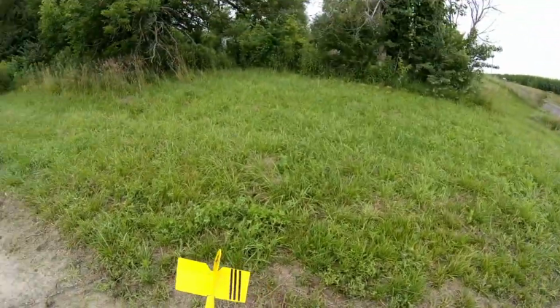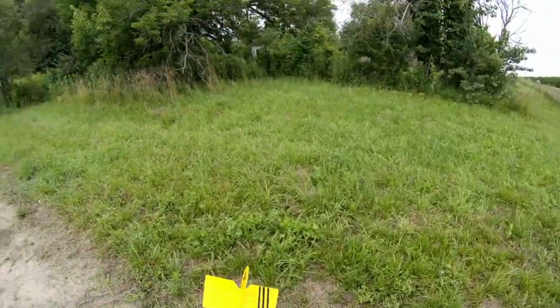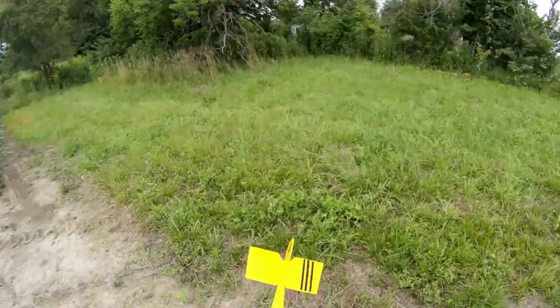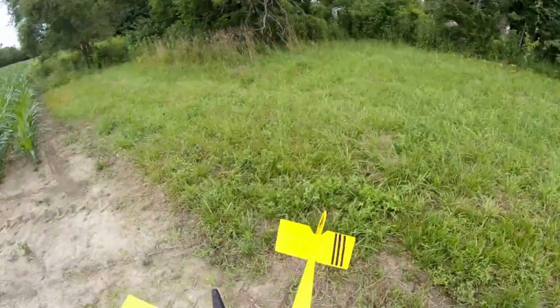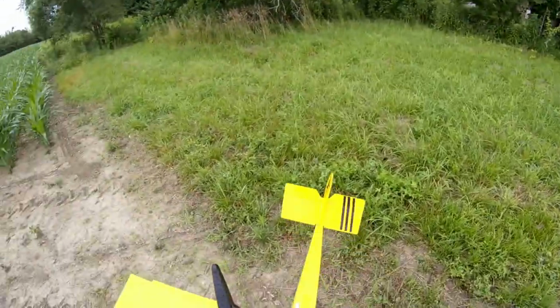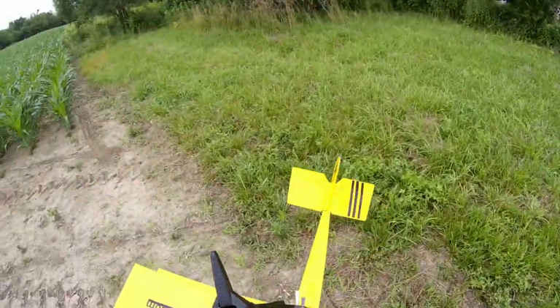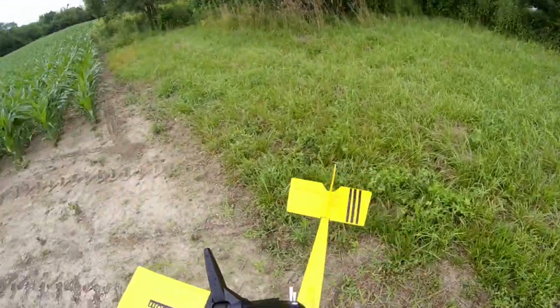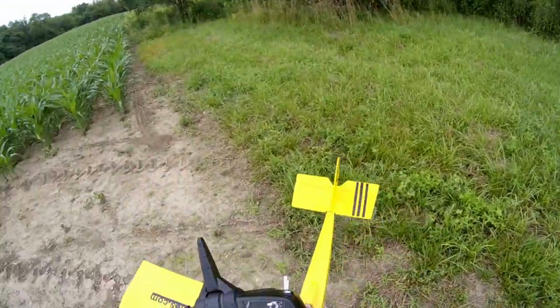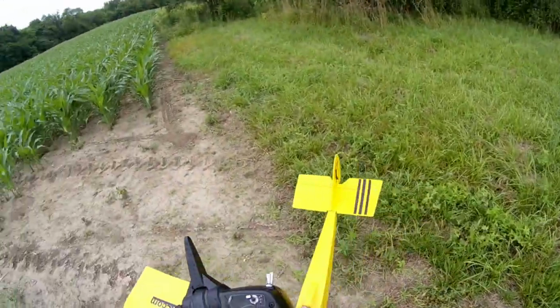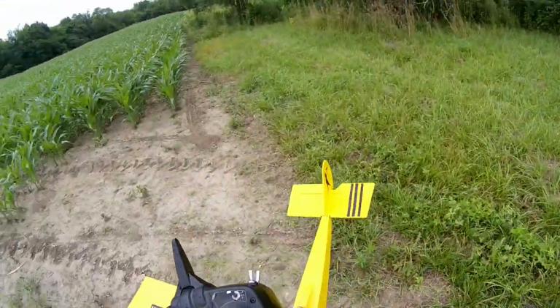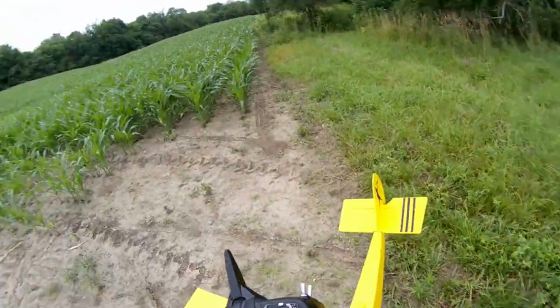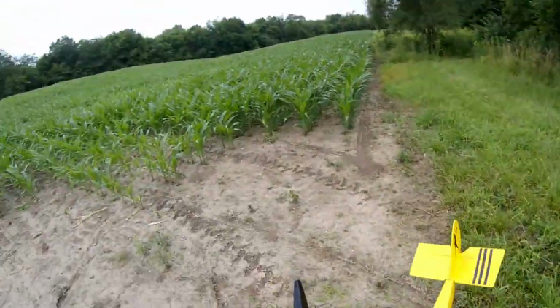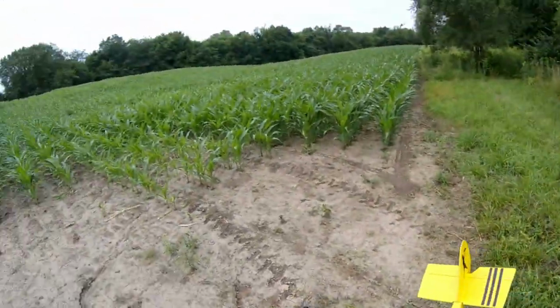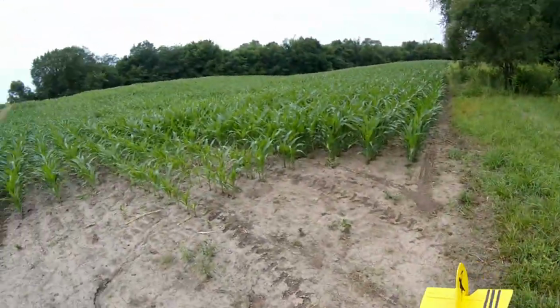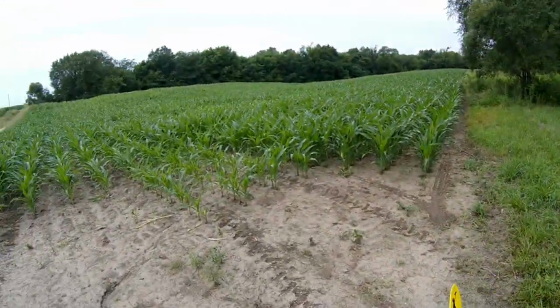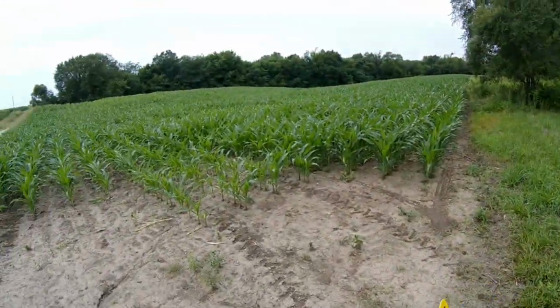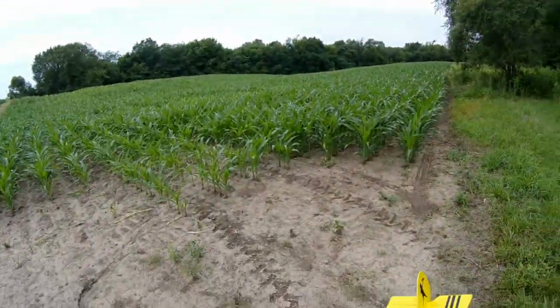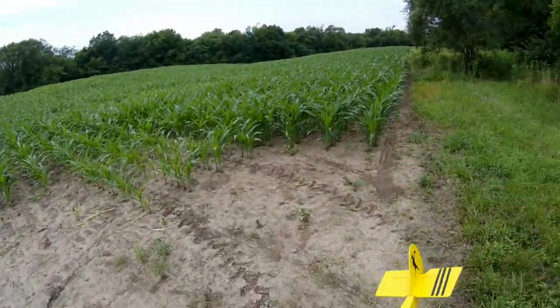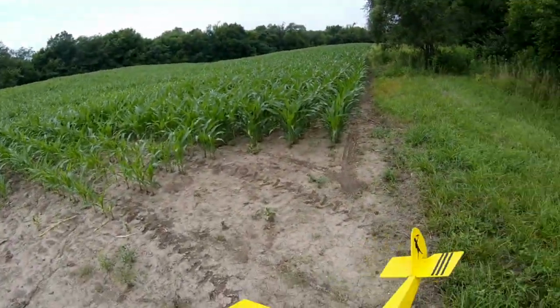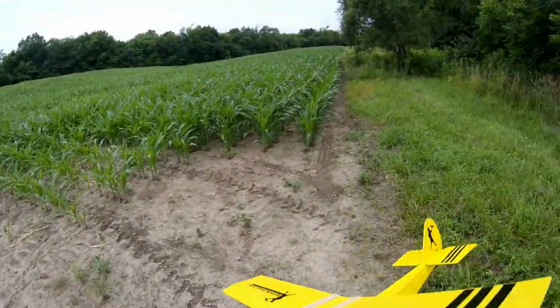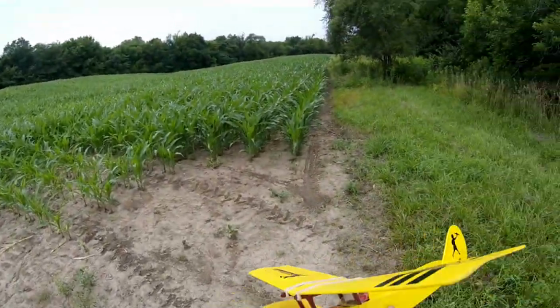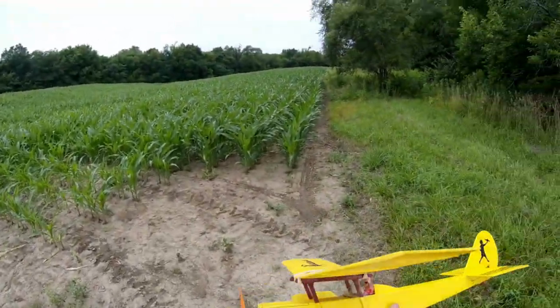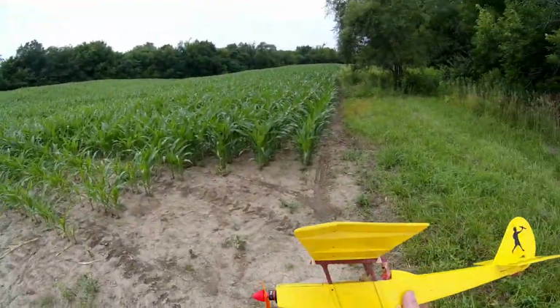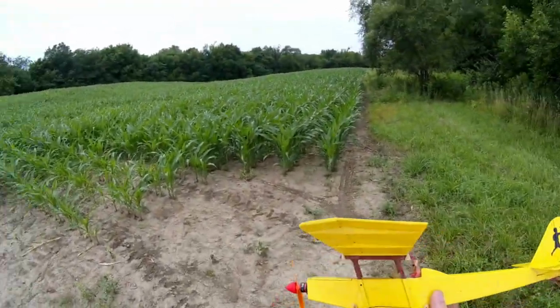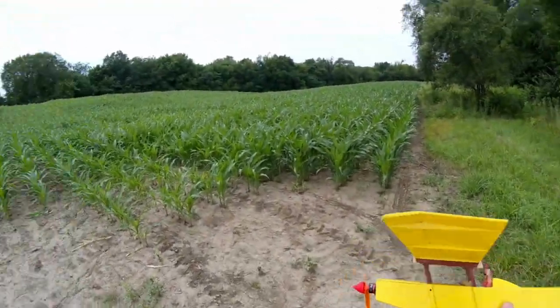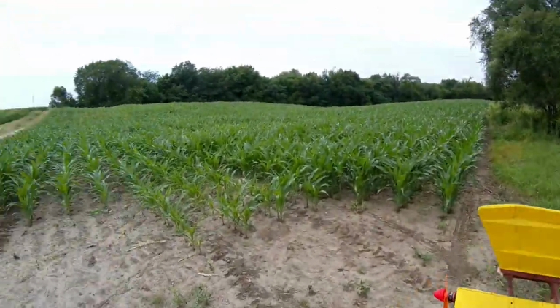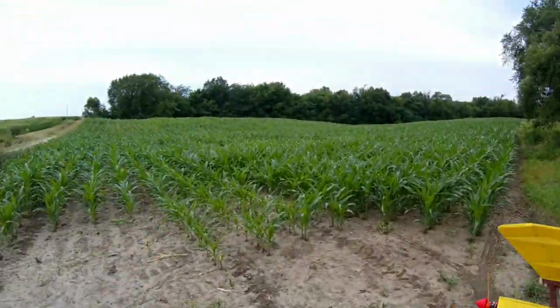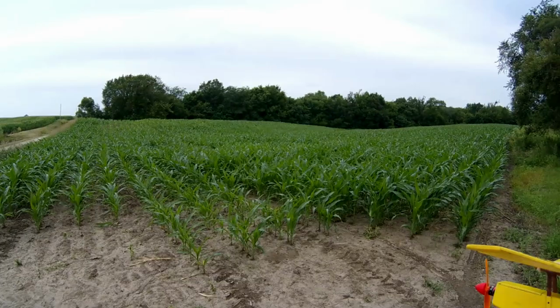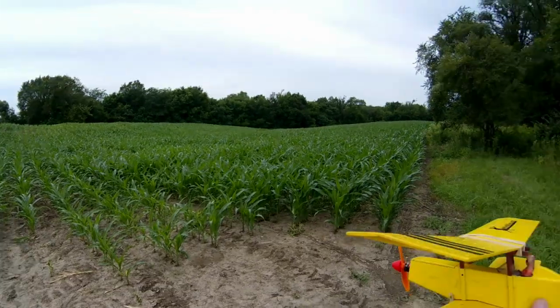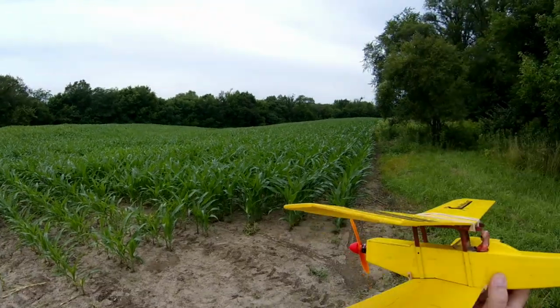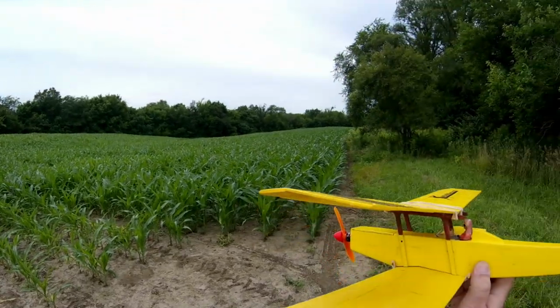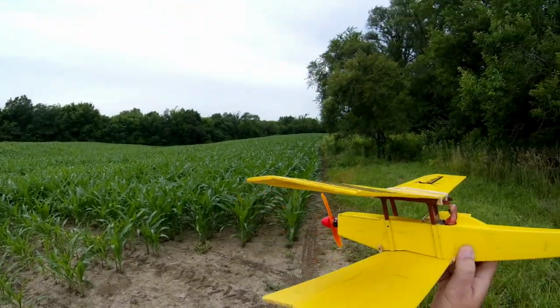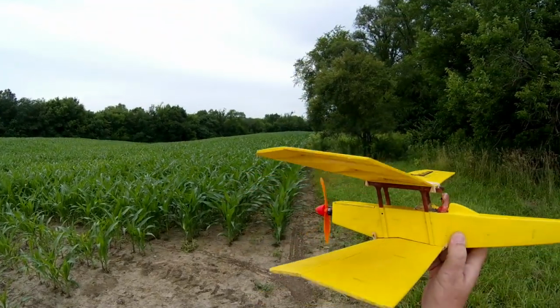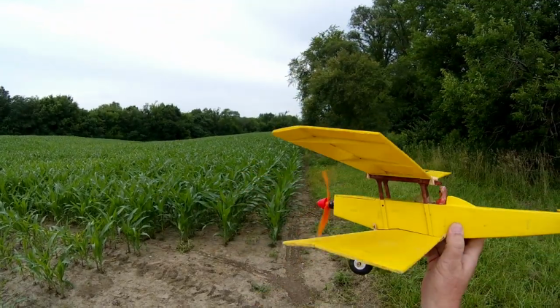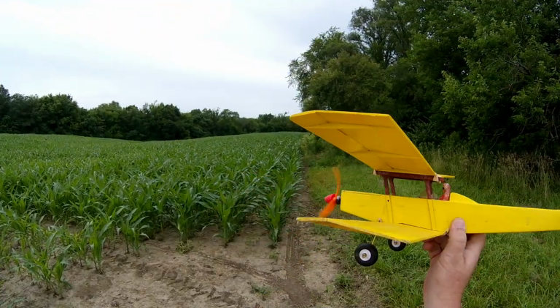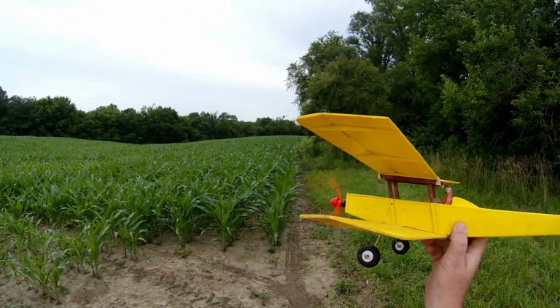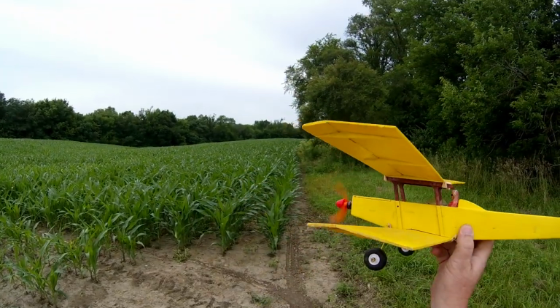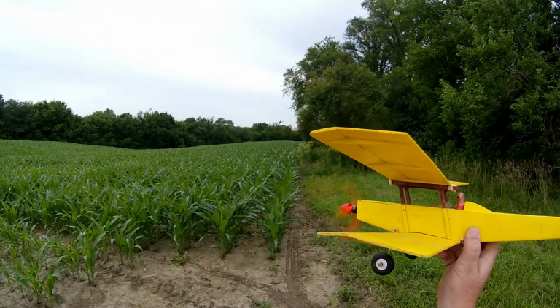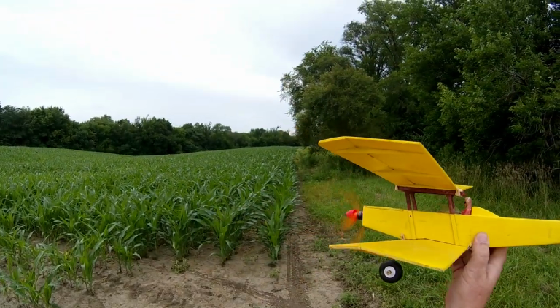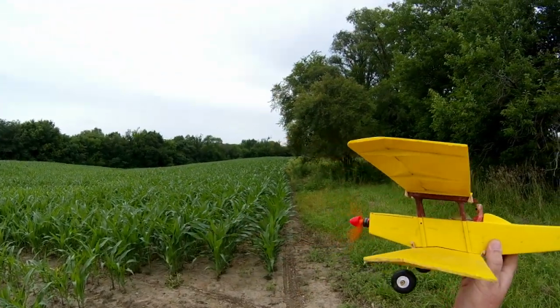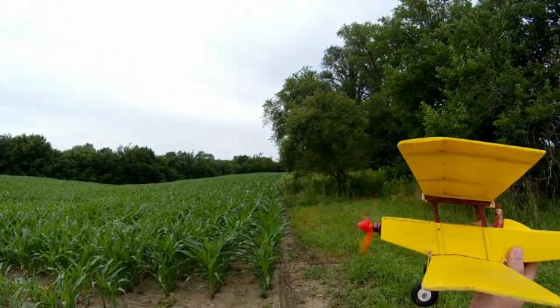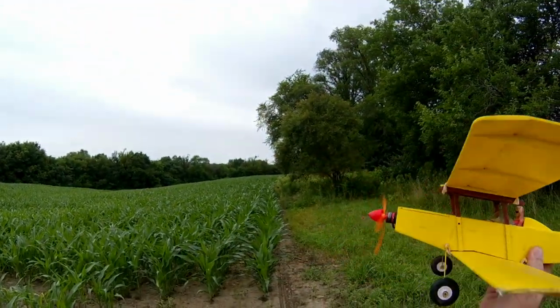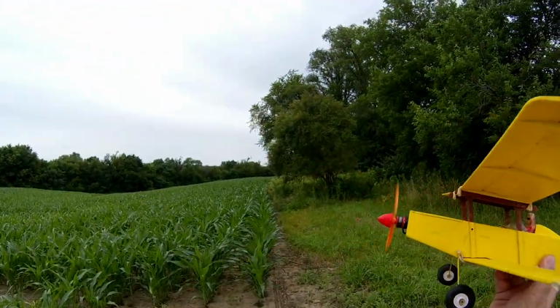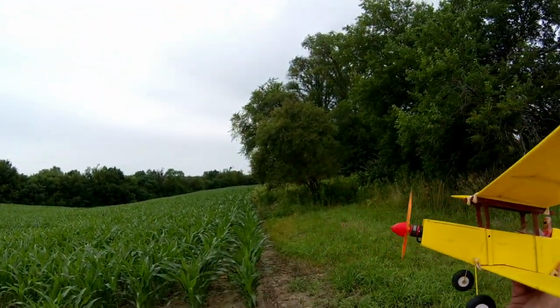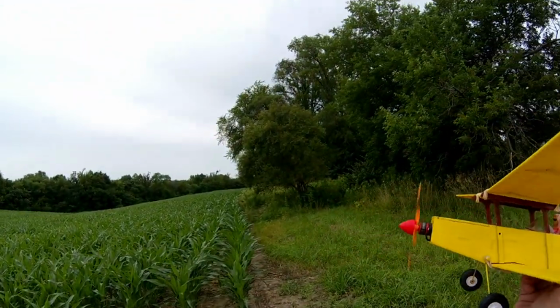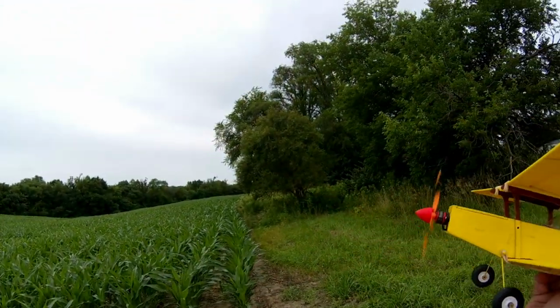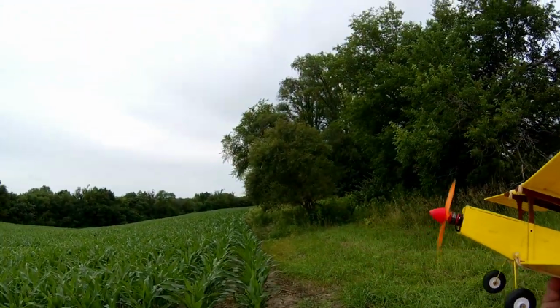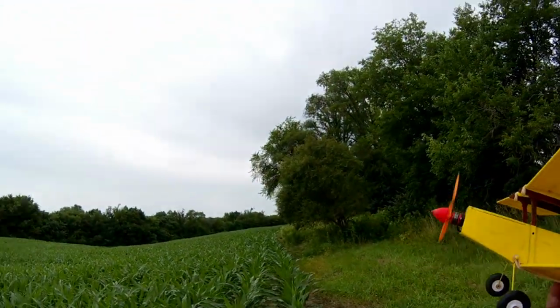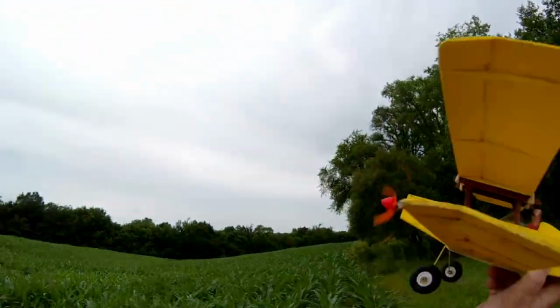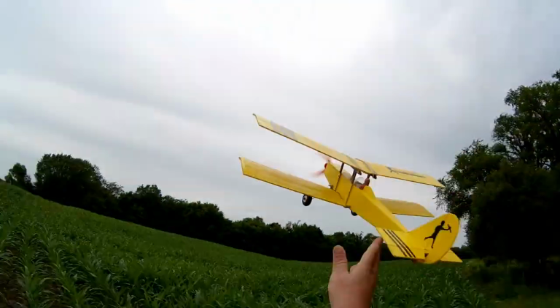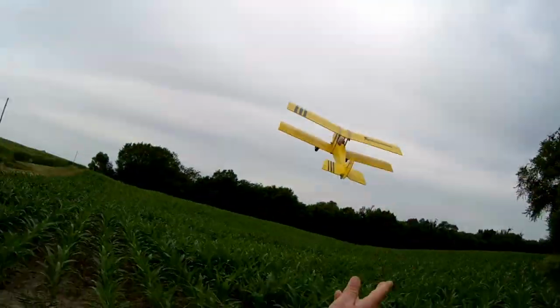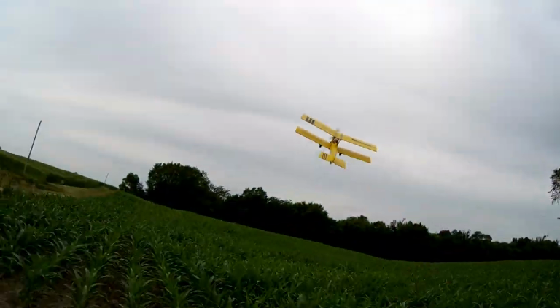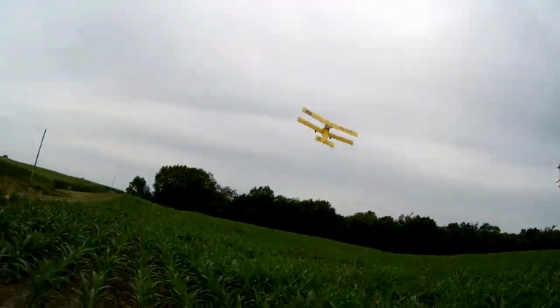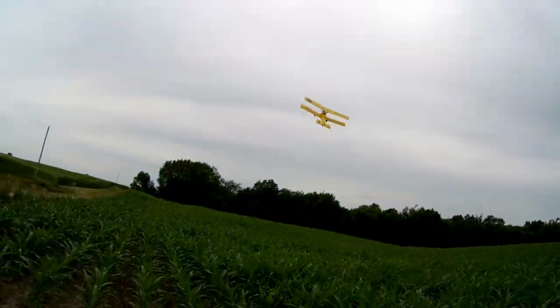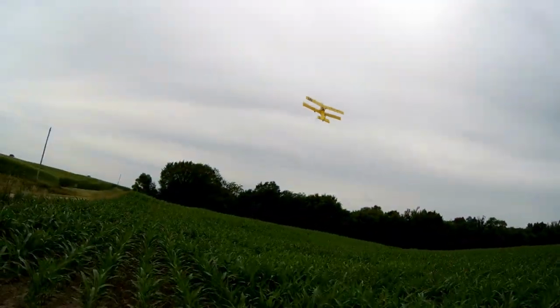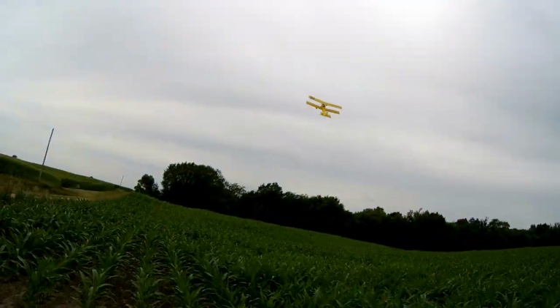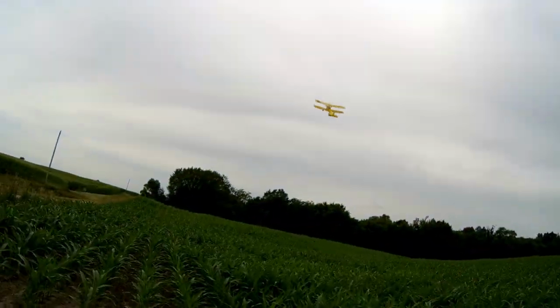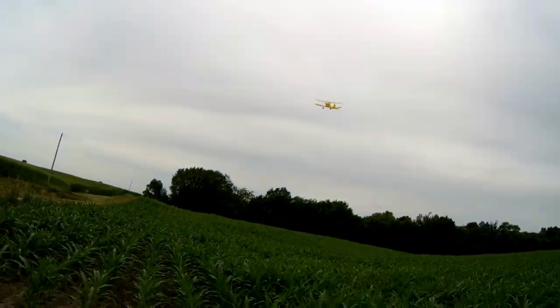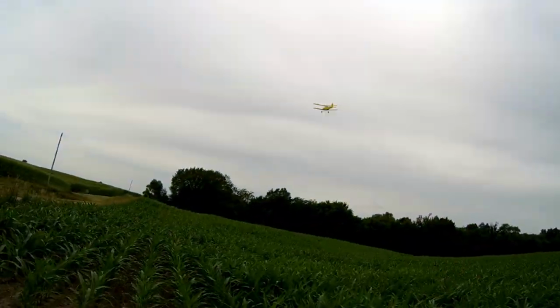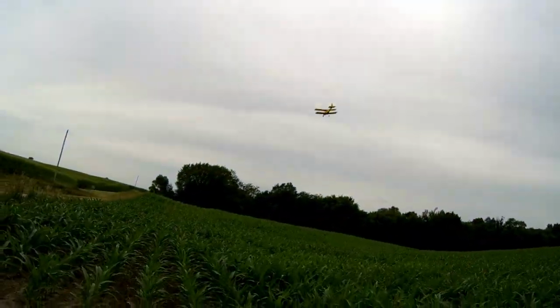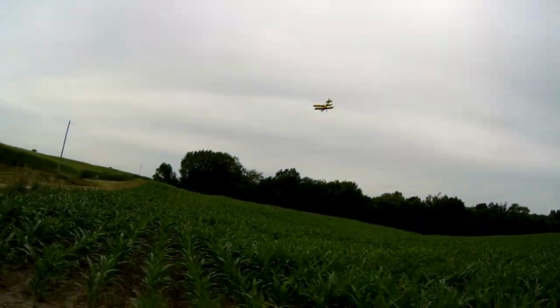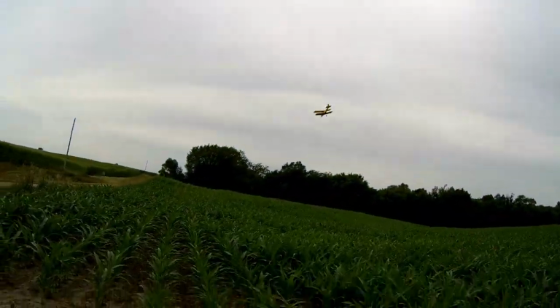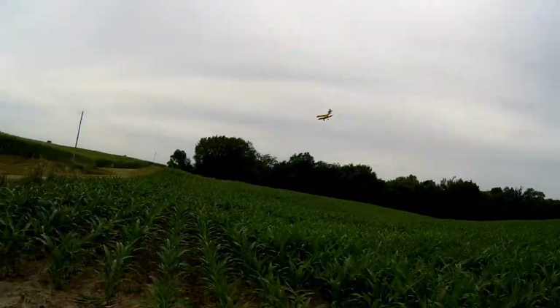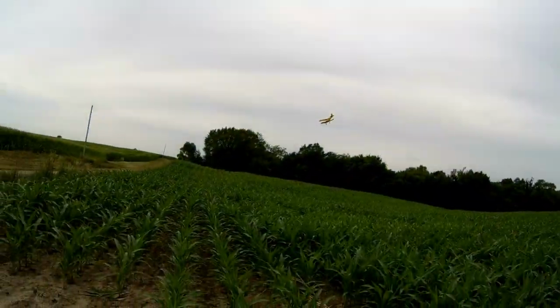Okay, the rain stopped for a minute, so let's give her another try. Whoa, bad launch. No worries.